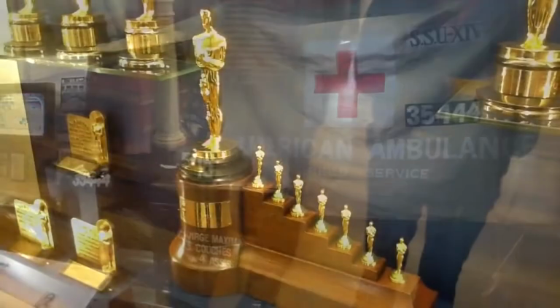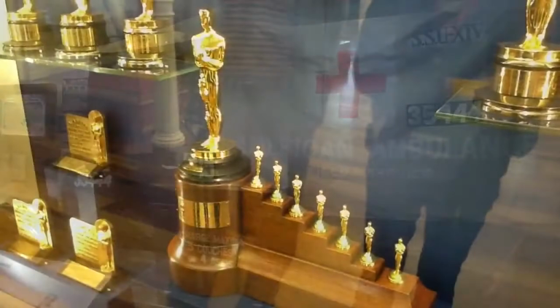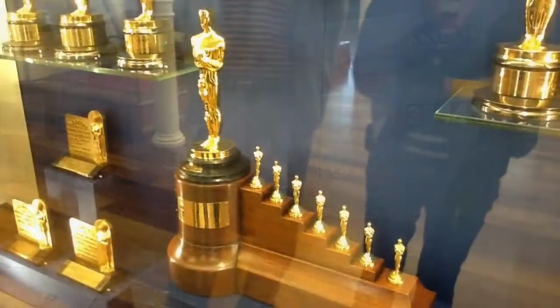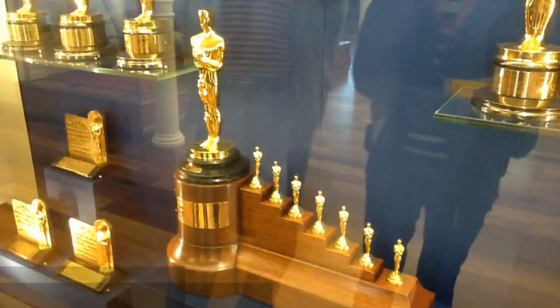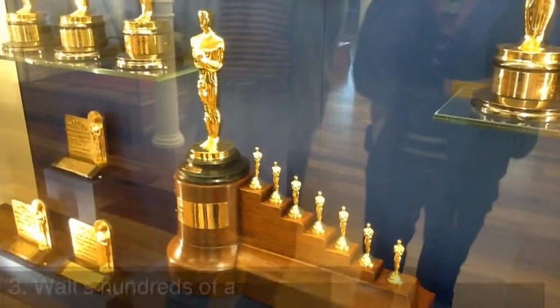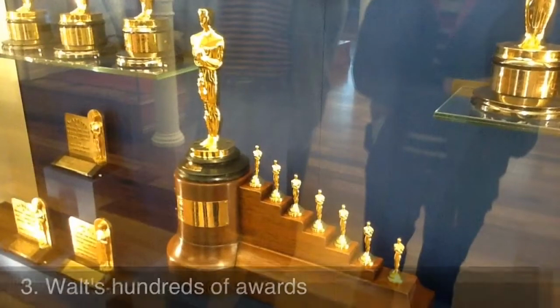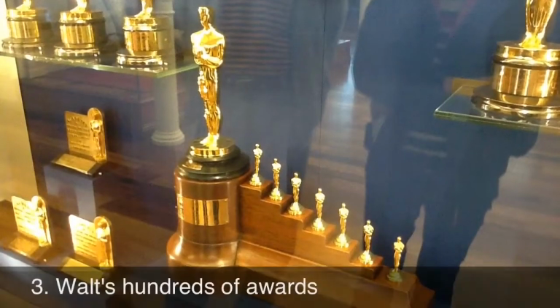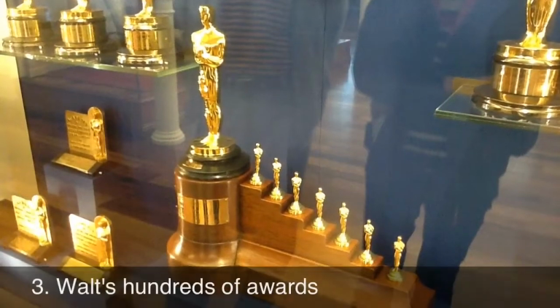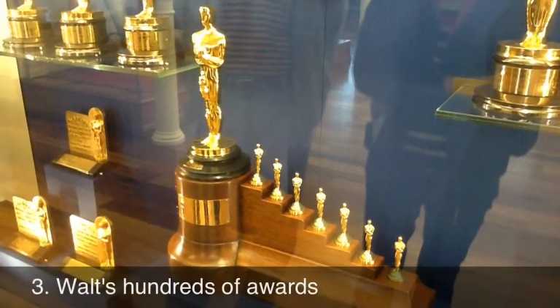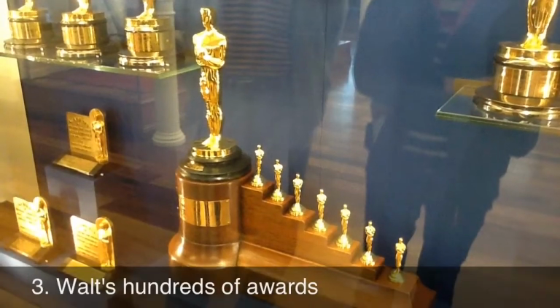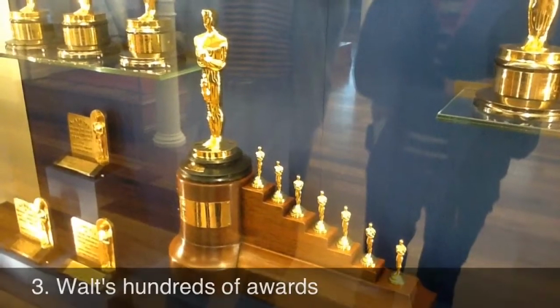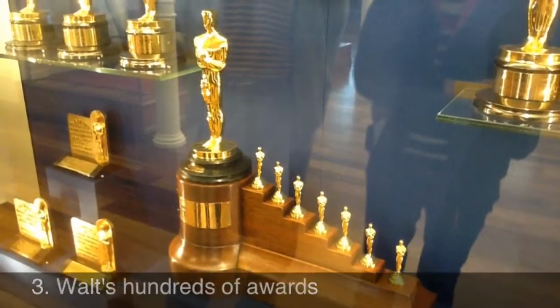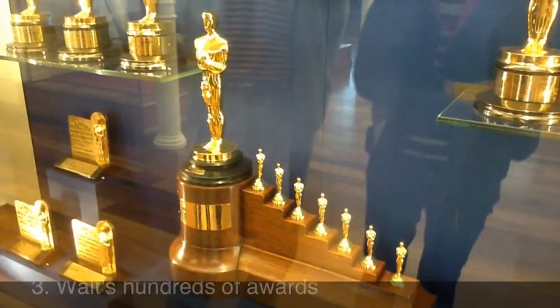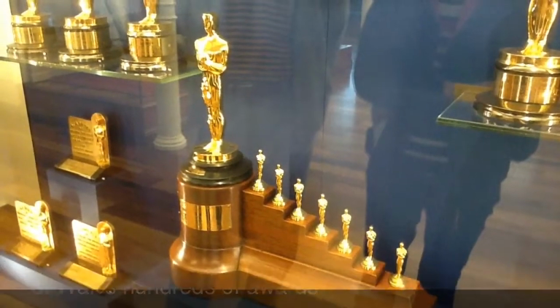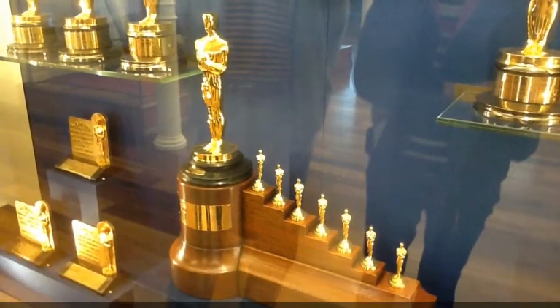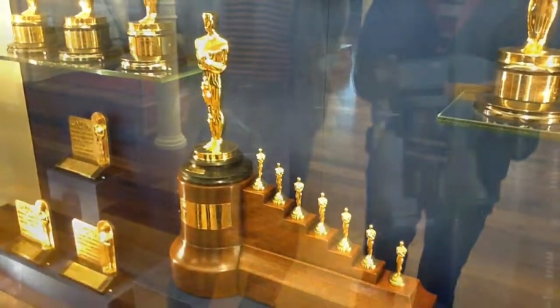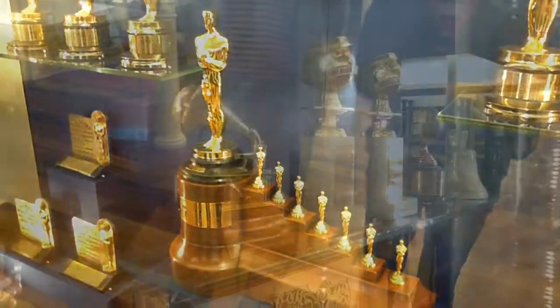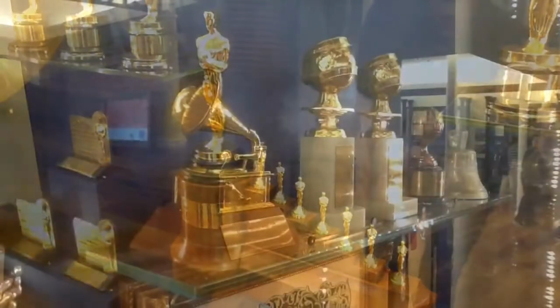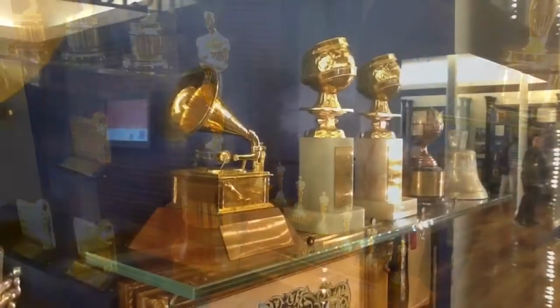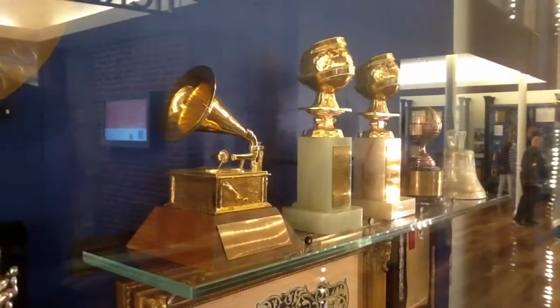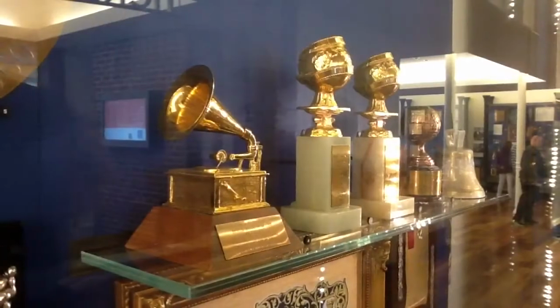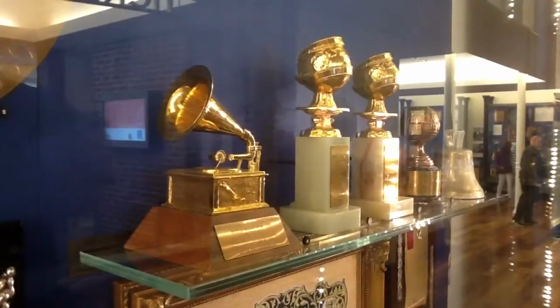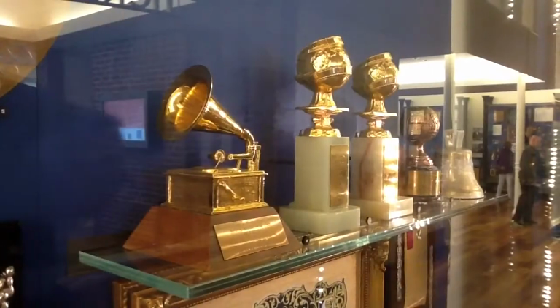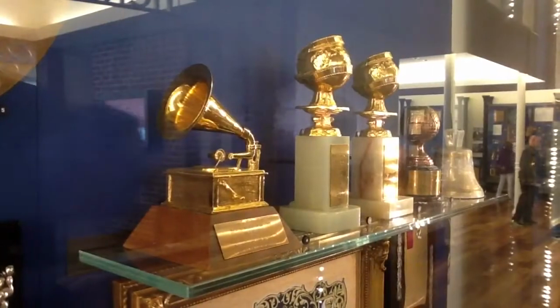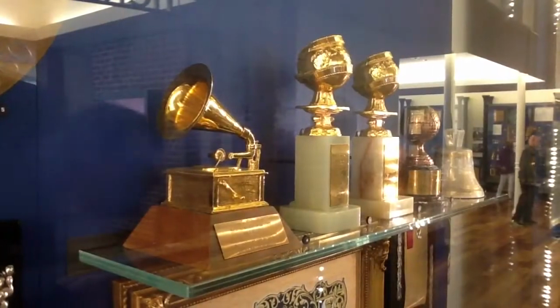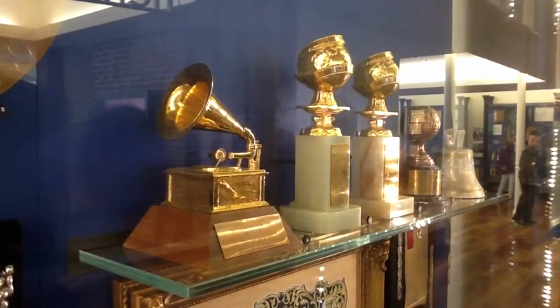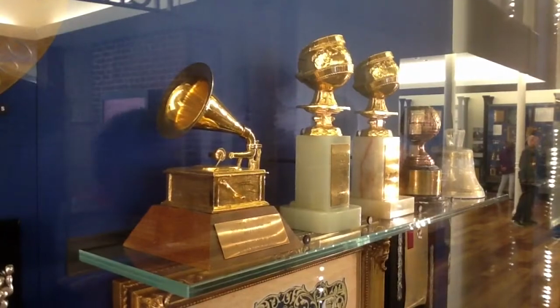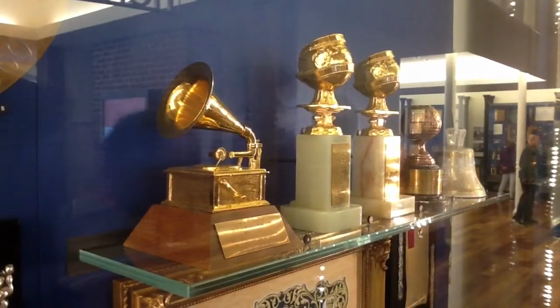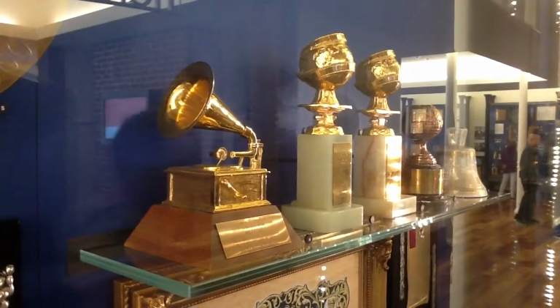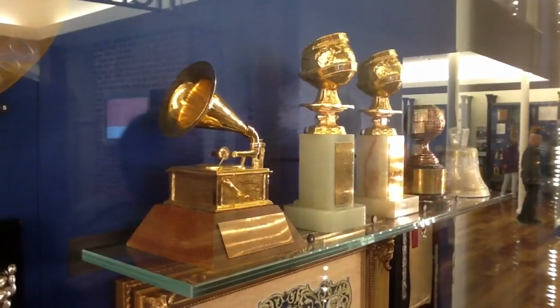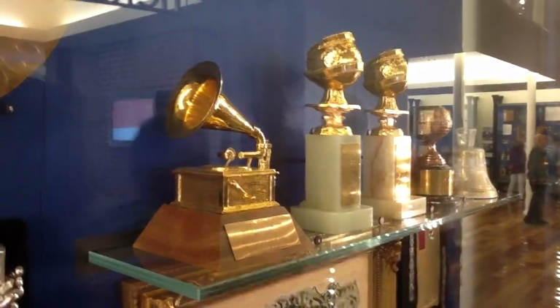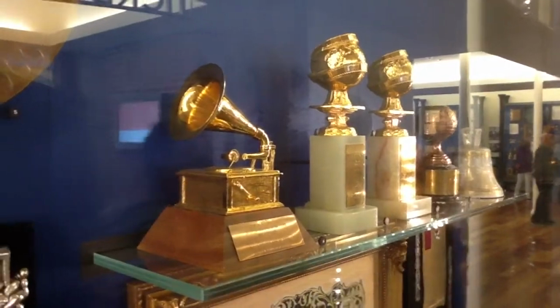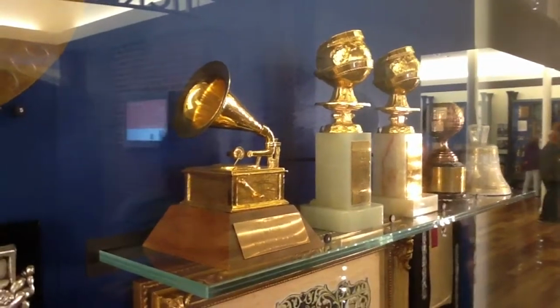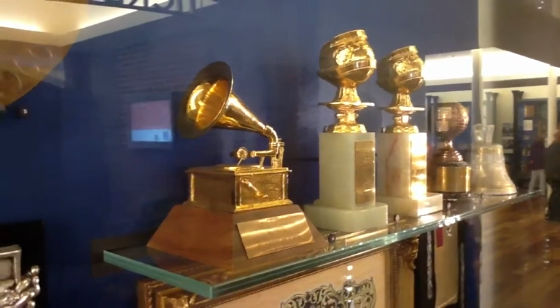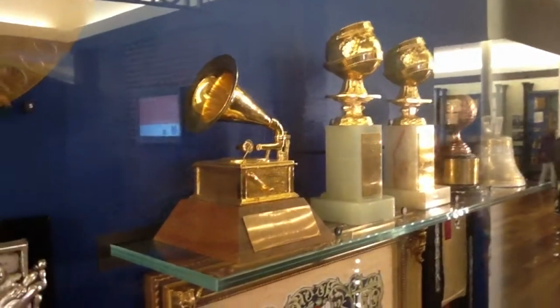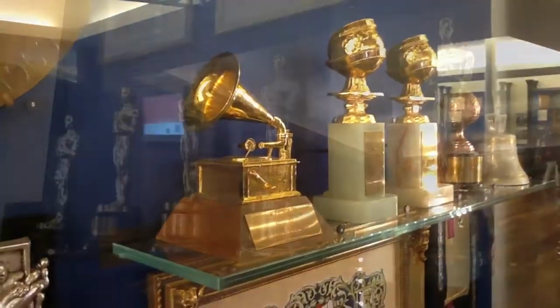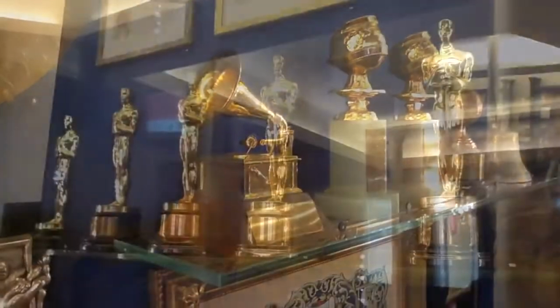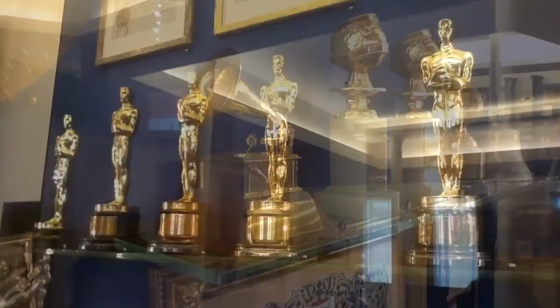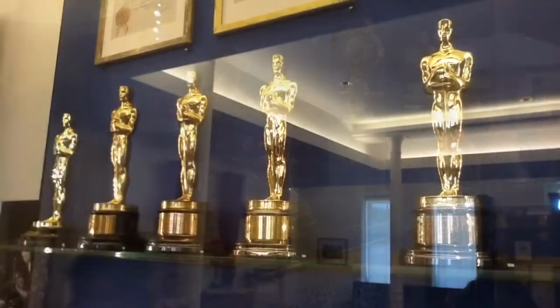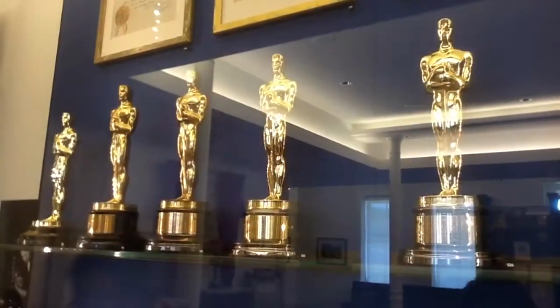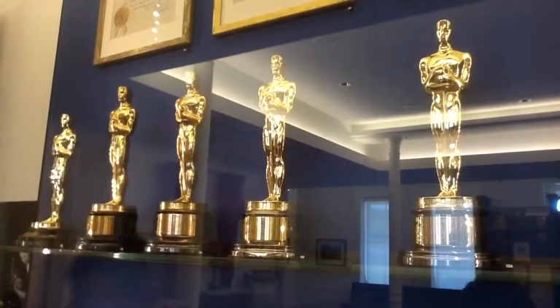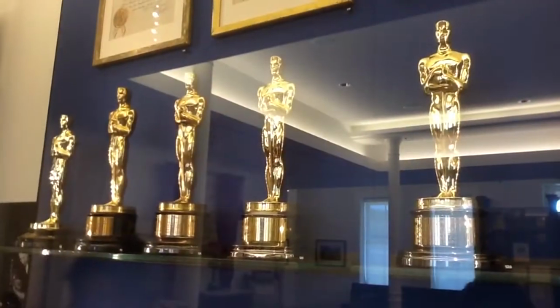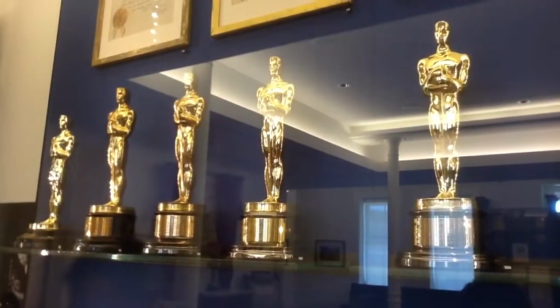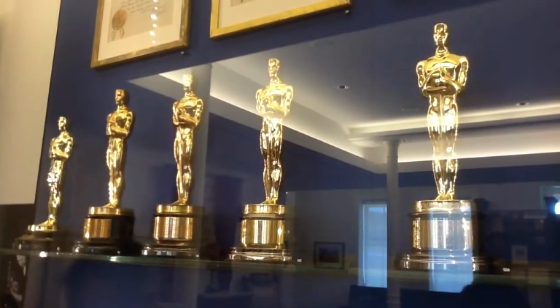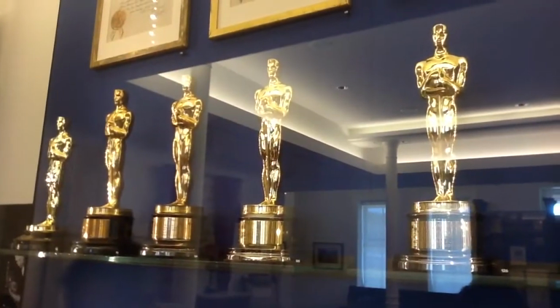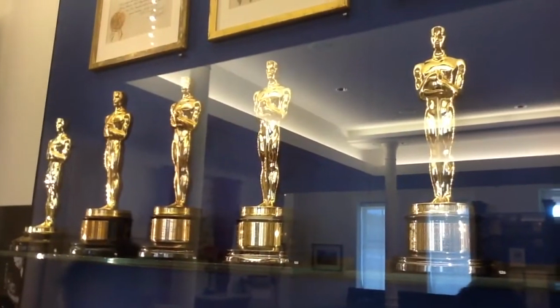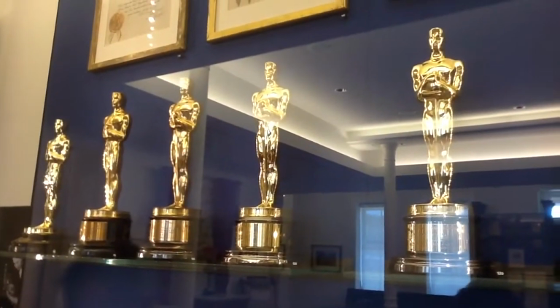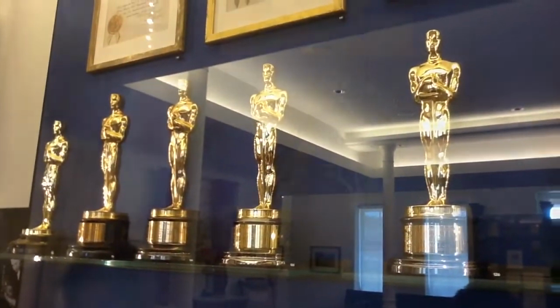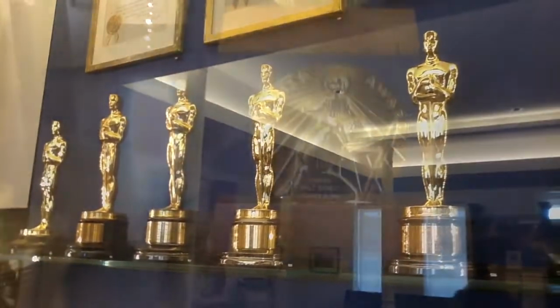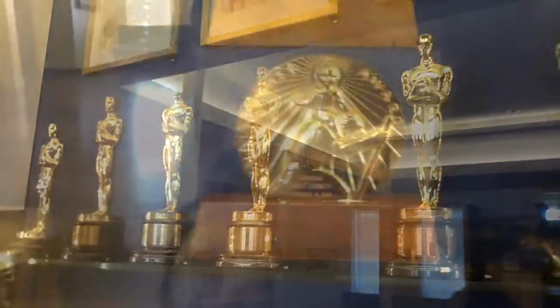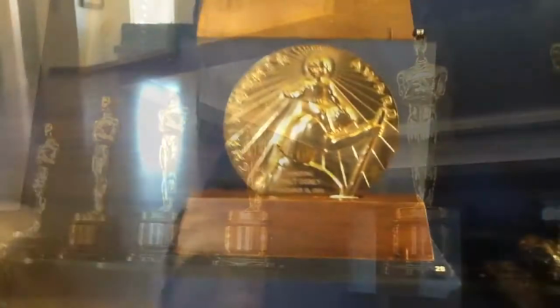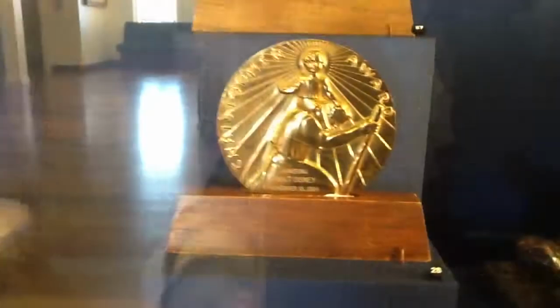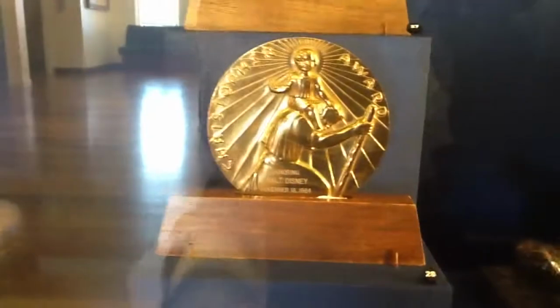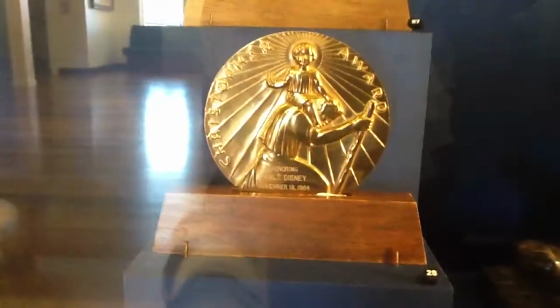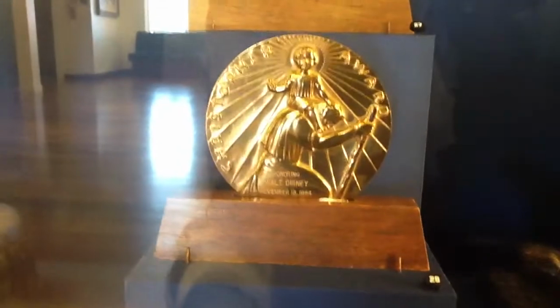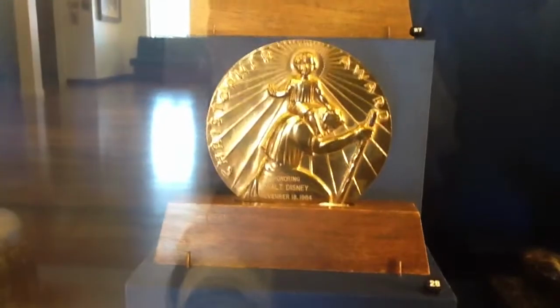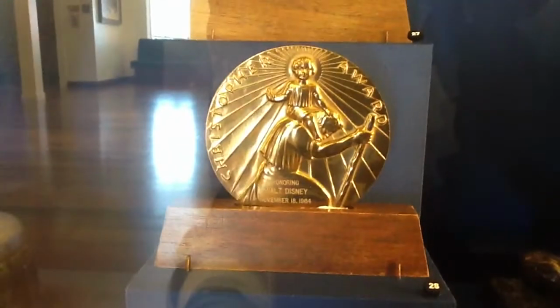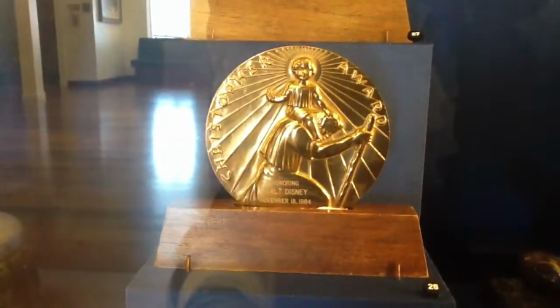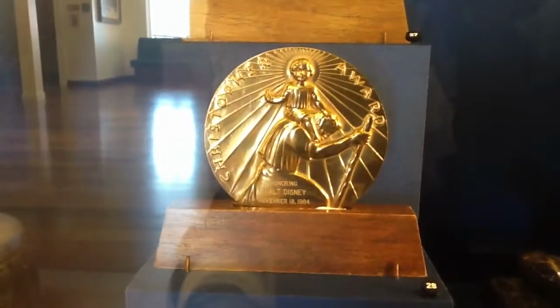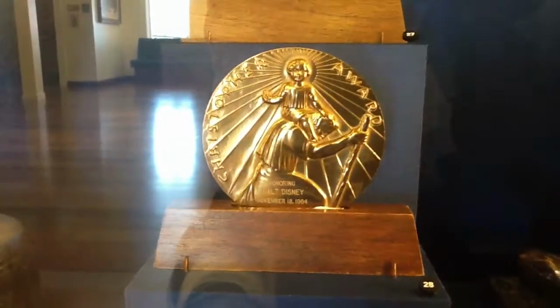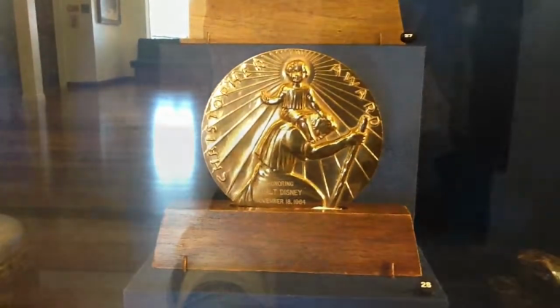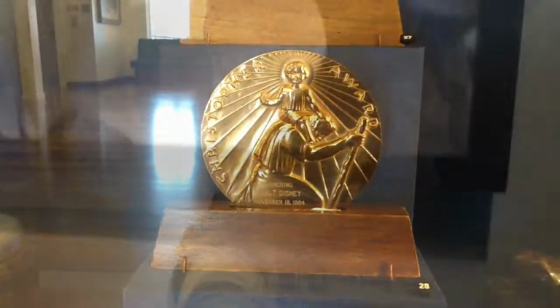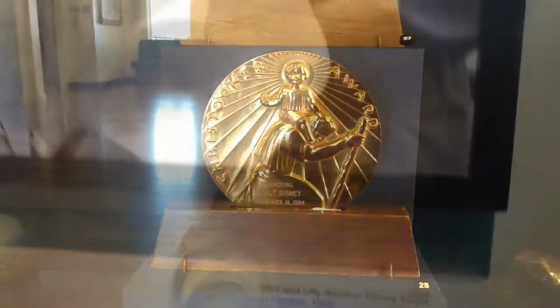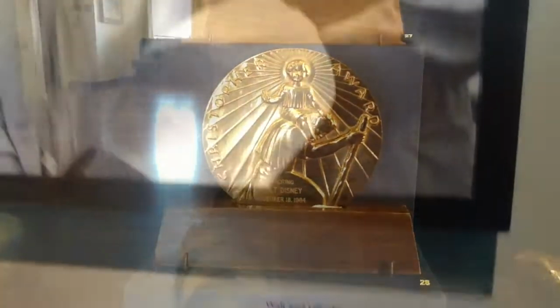Walt Disney is more often known for having garnered literally hundreds of awards, many of them on display here at the museum.